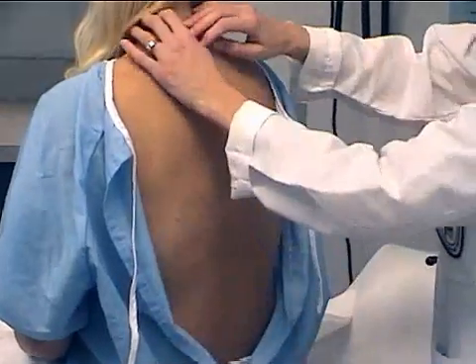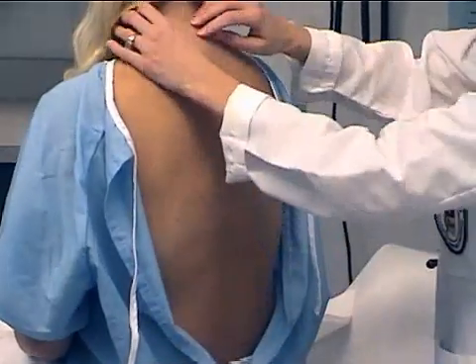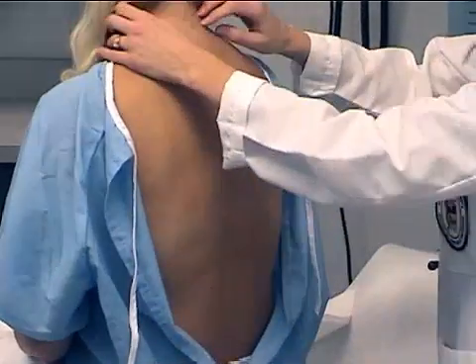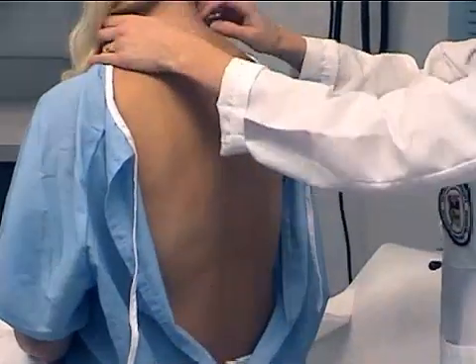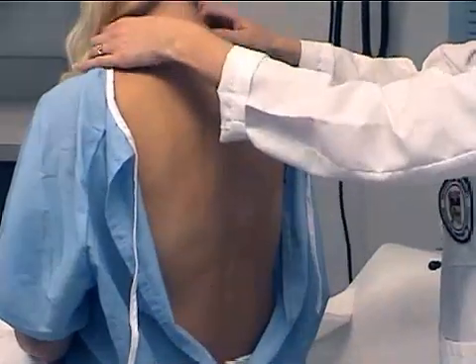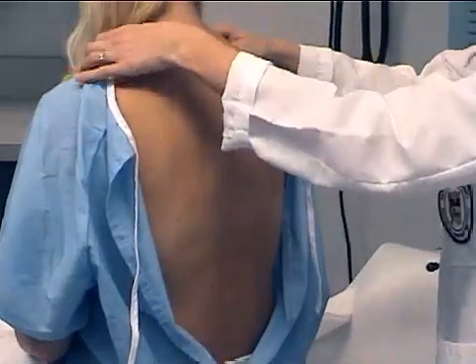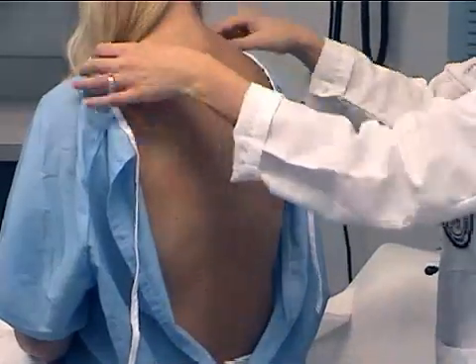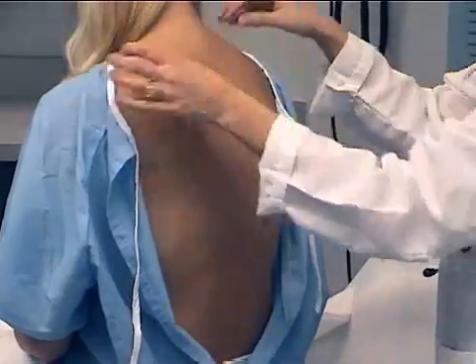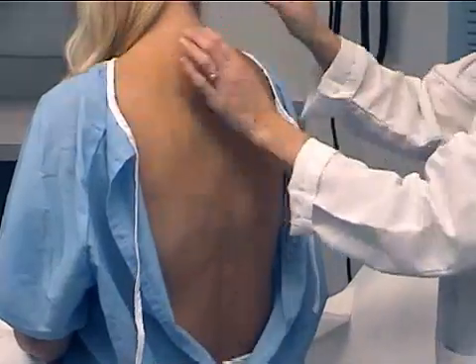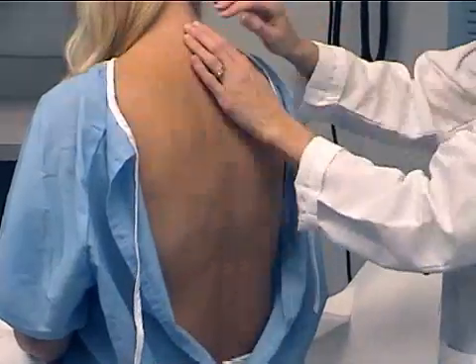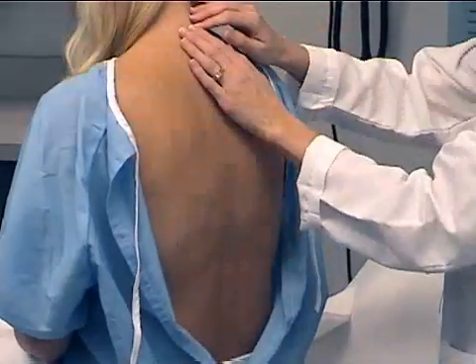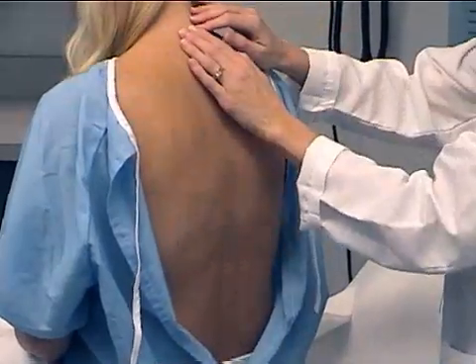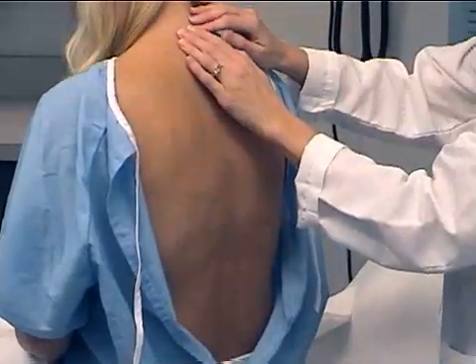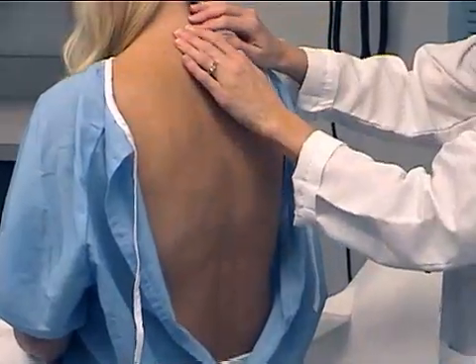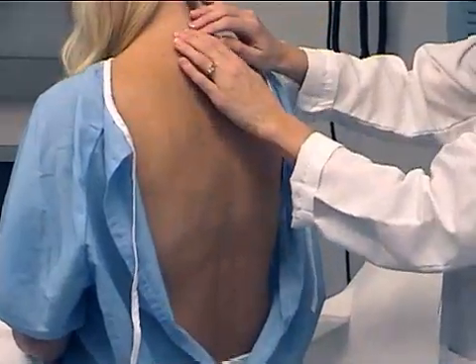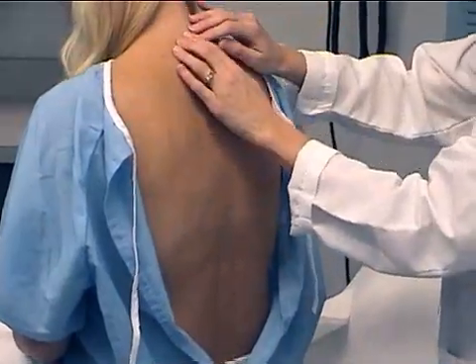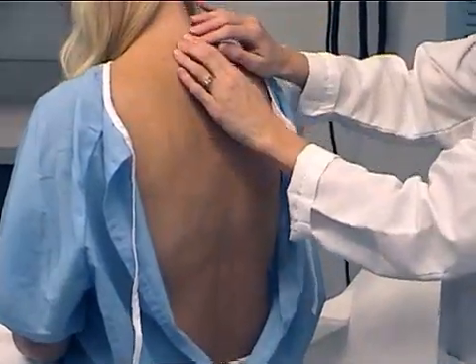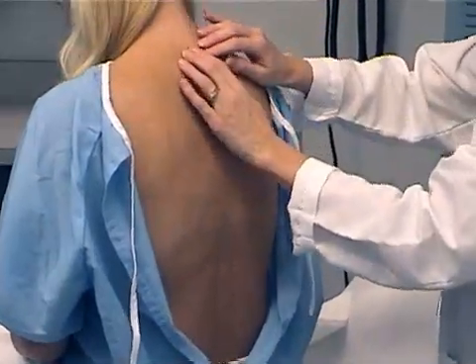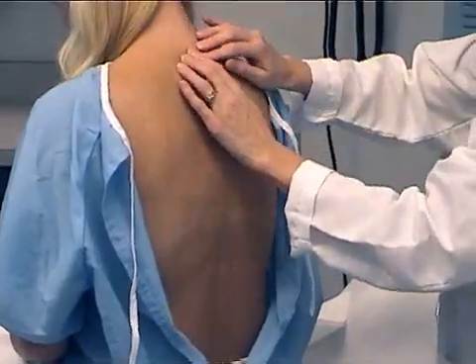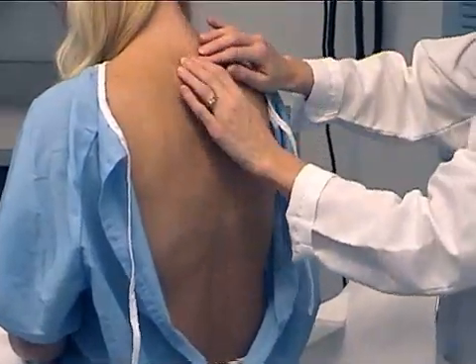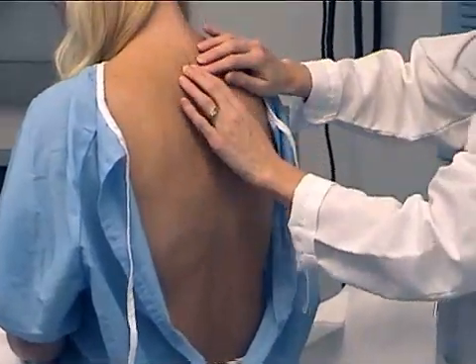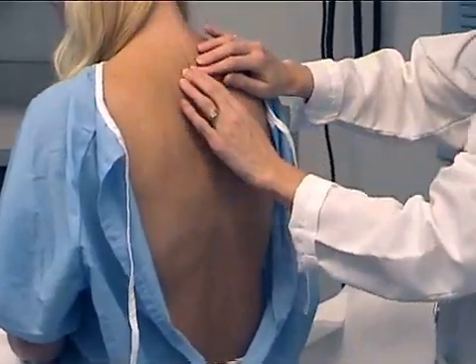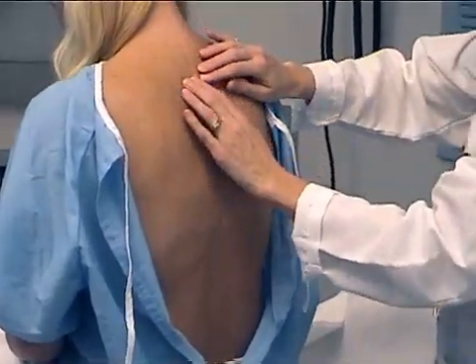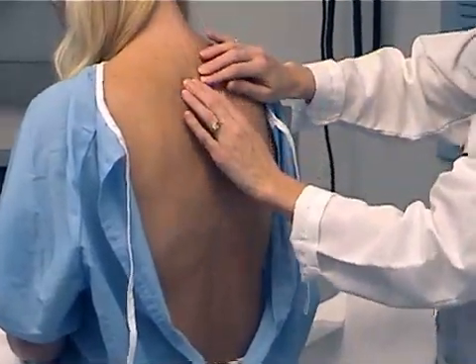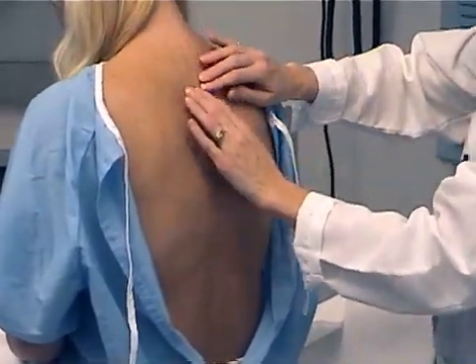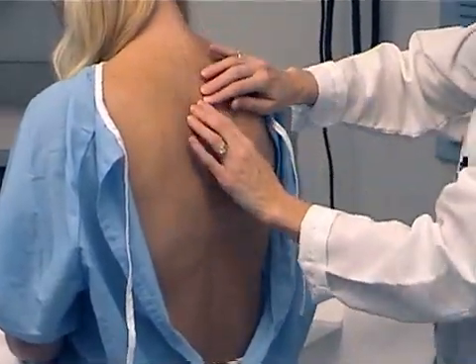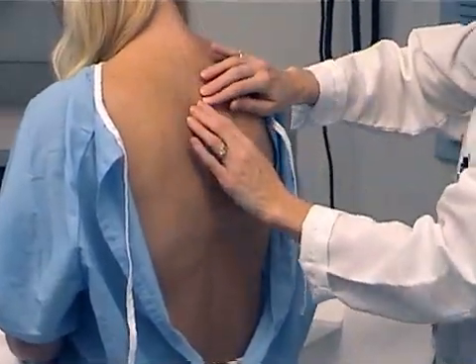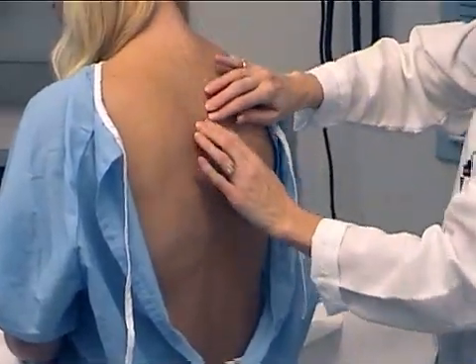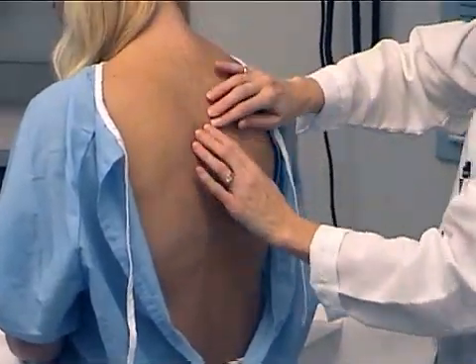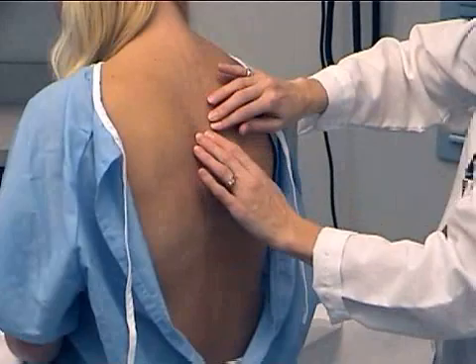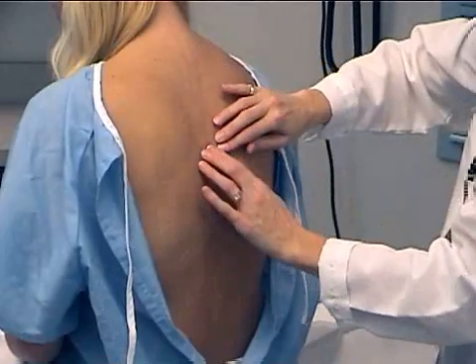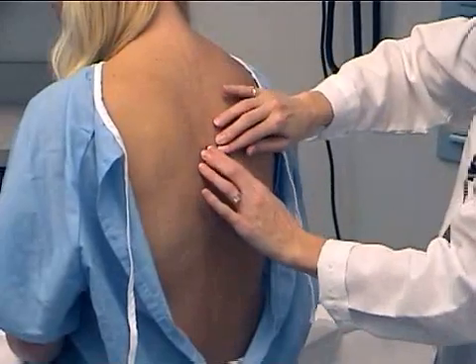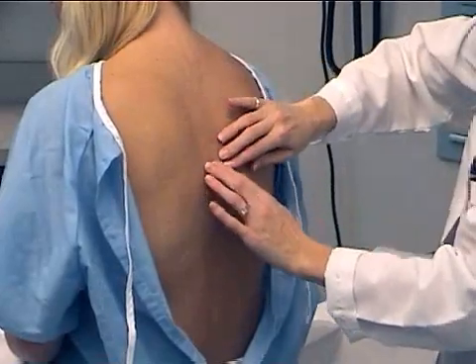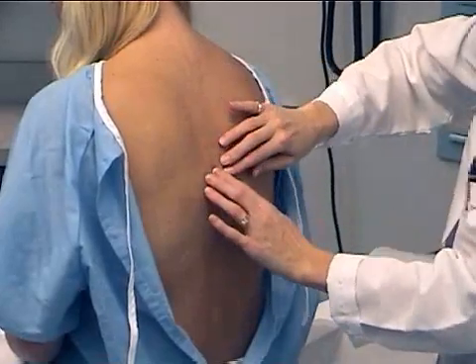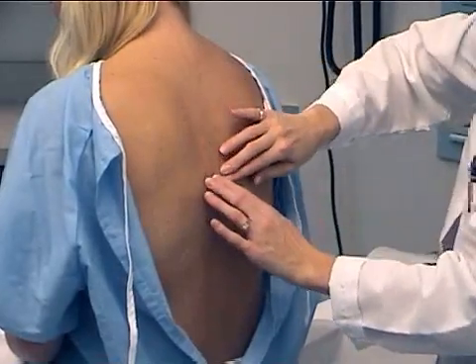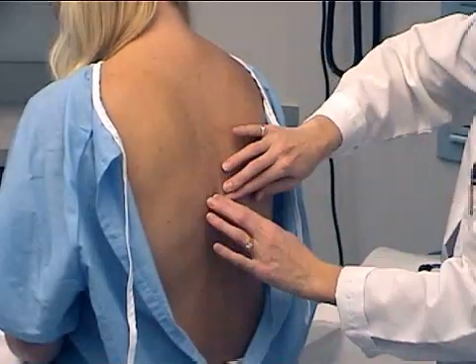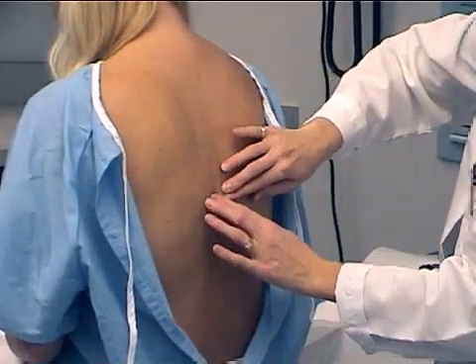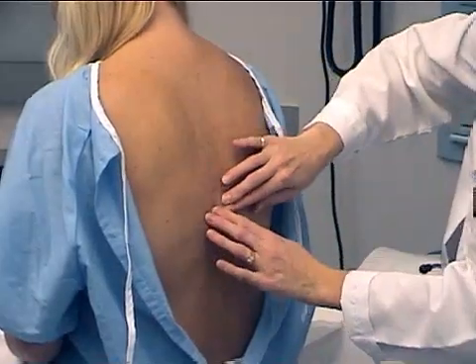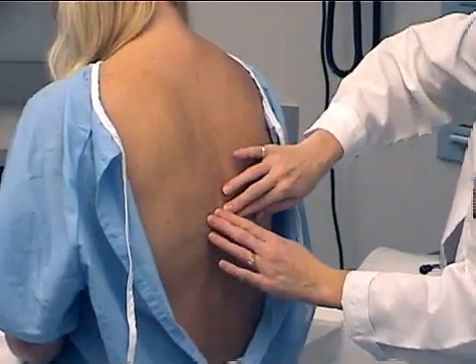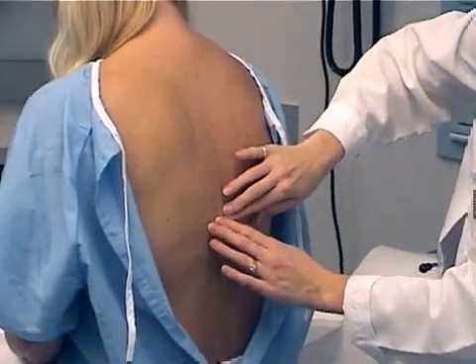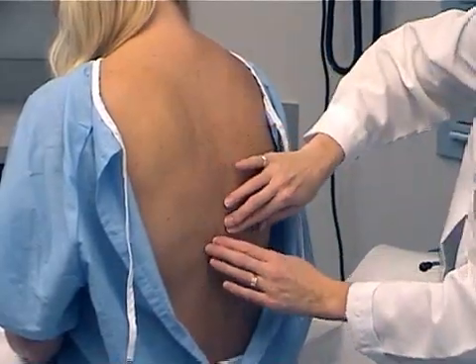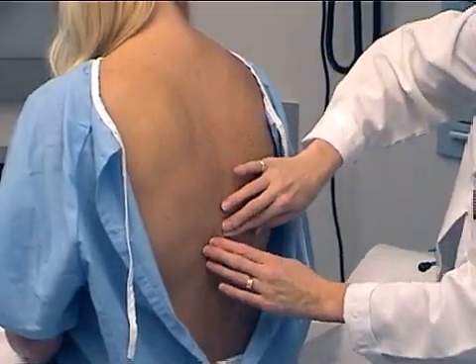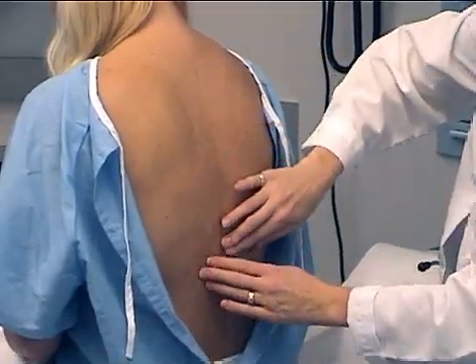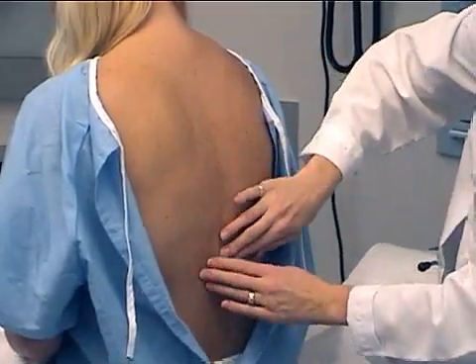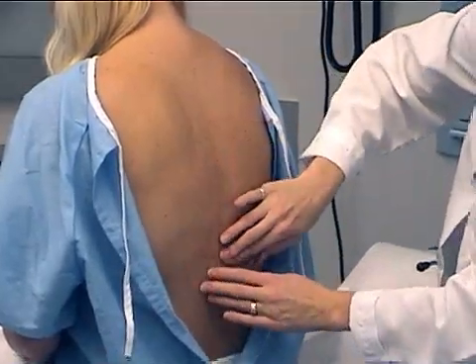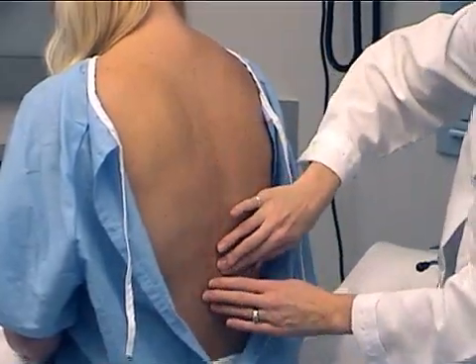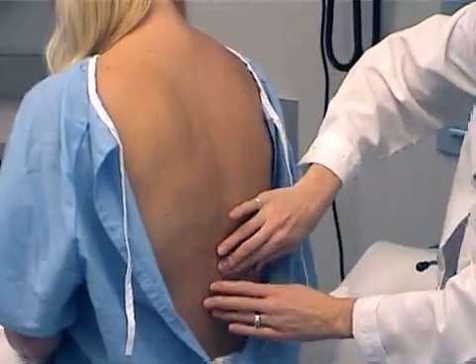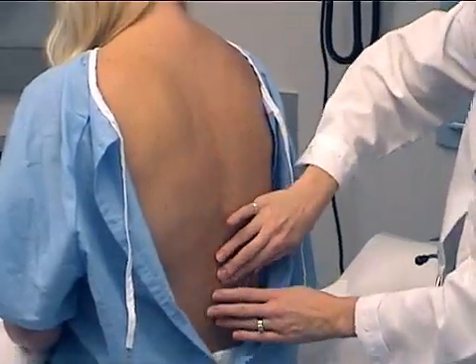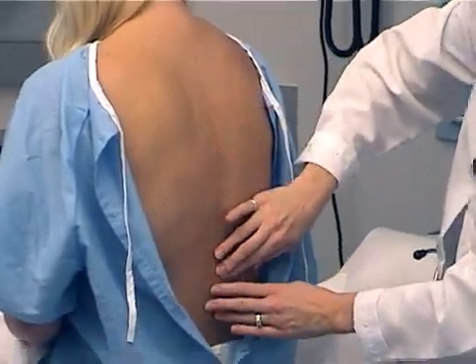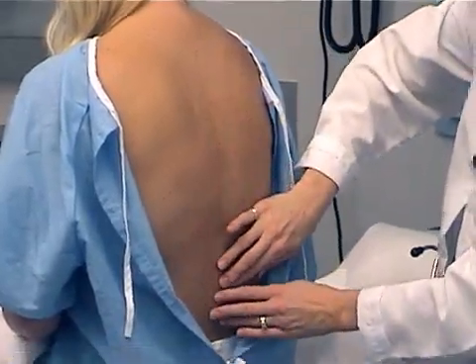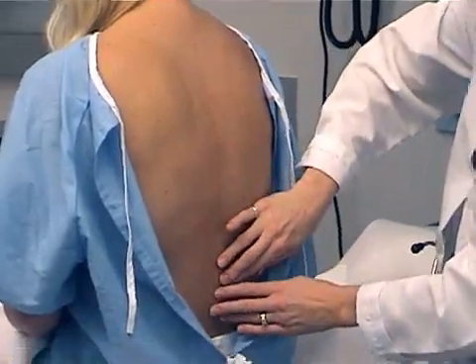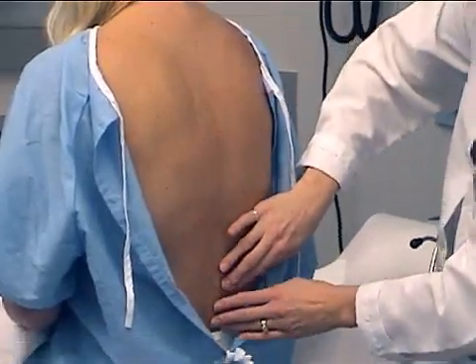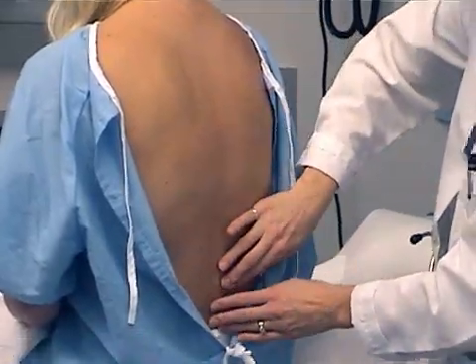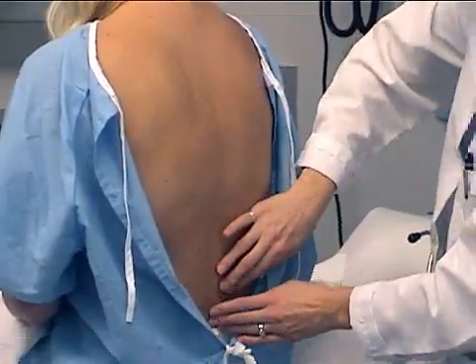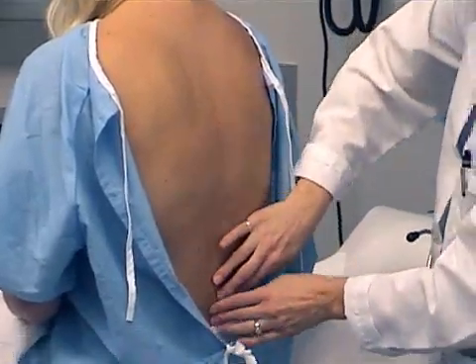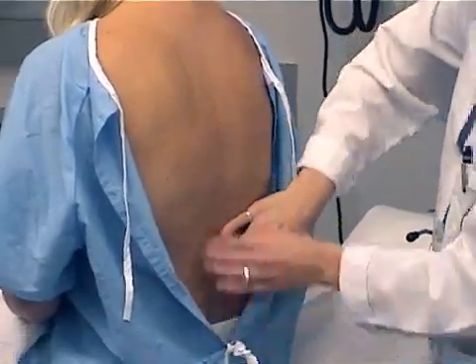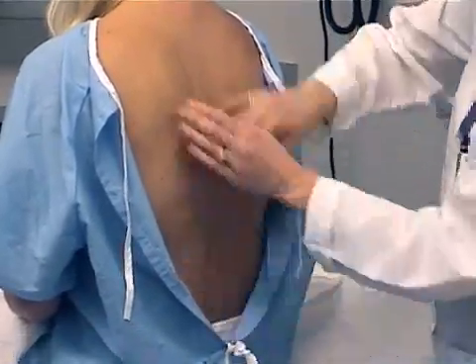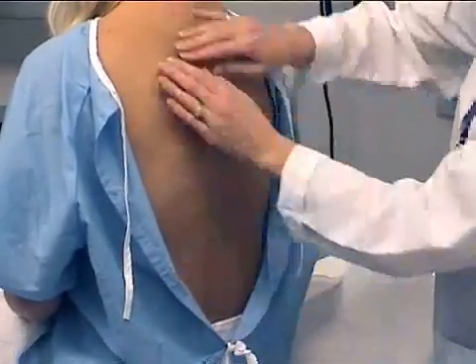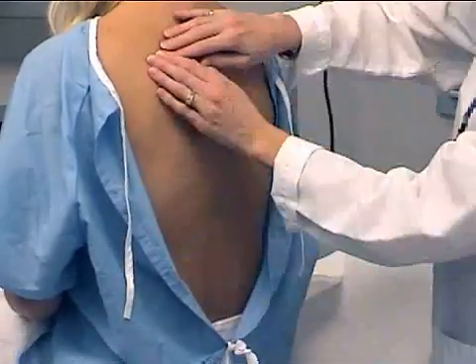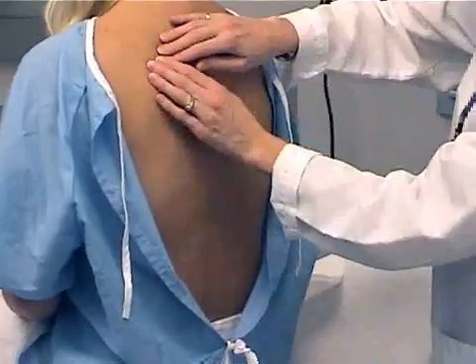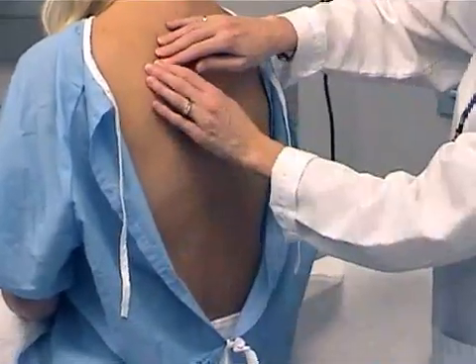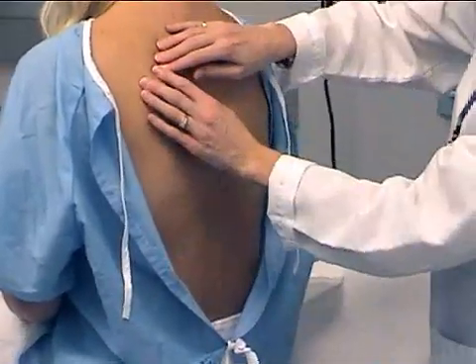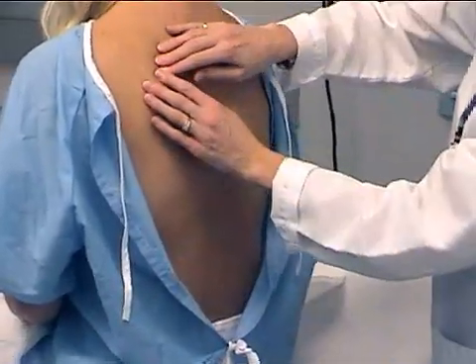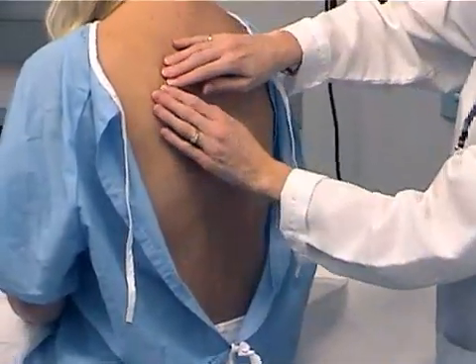Next, I'm going to palpate for any tenderness along the spinous processes and along the ribs.